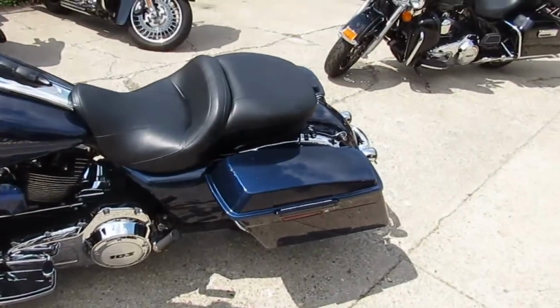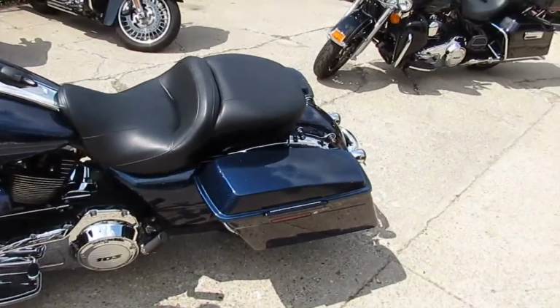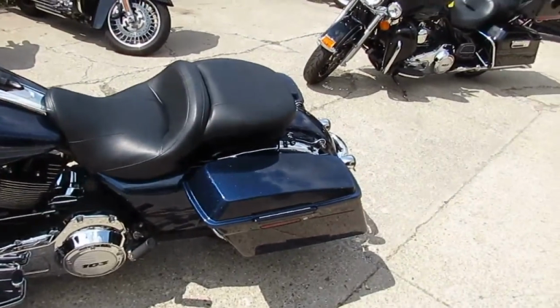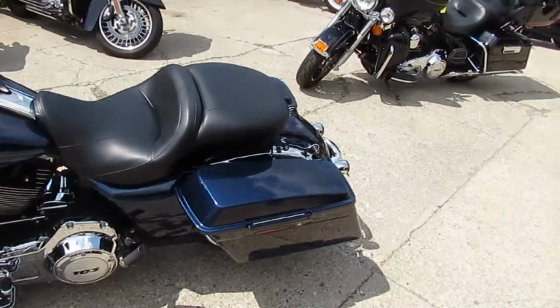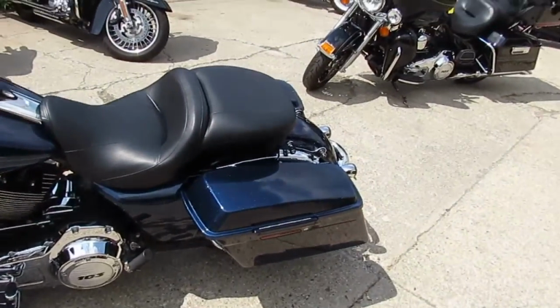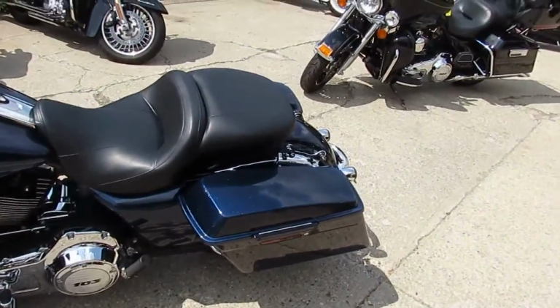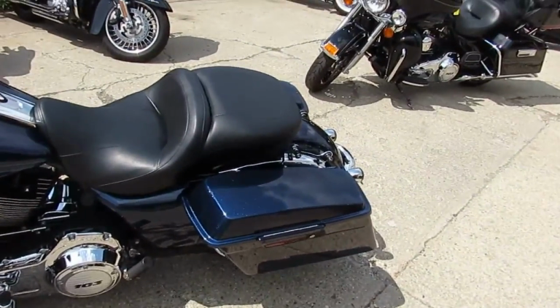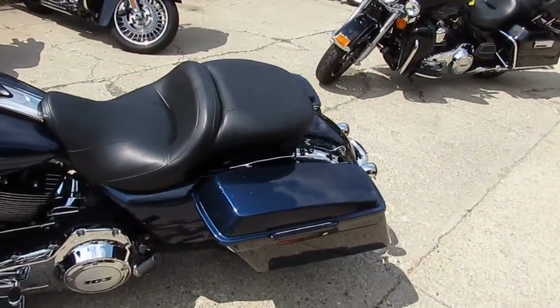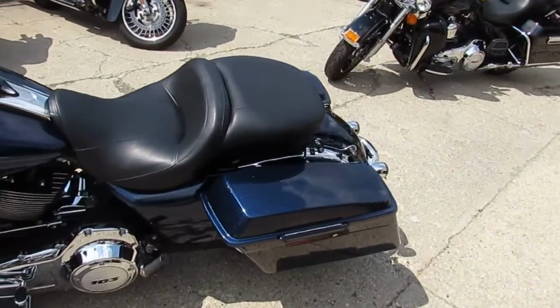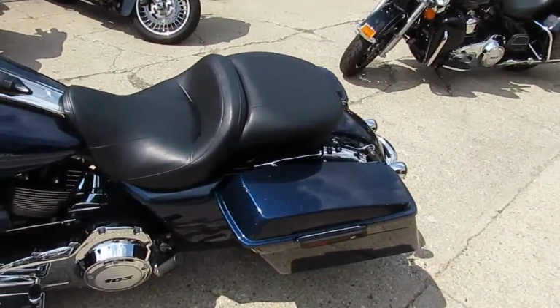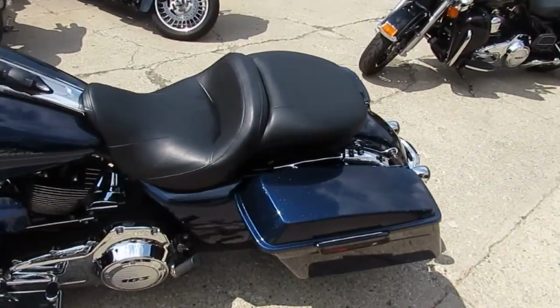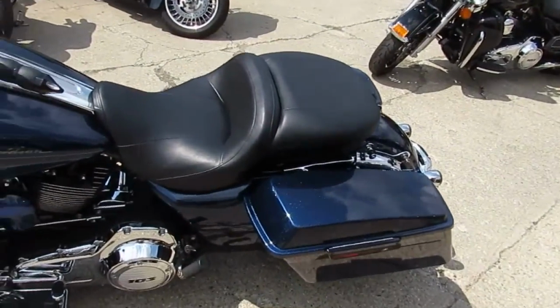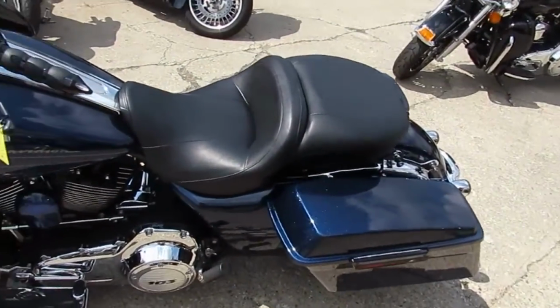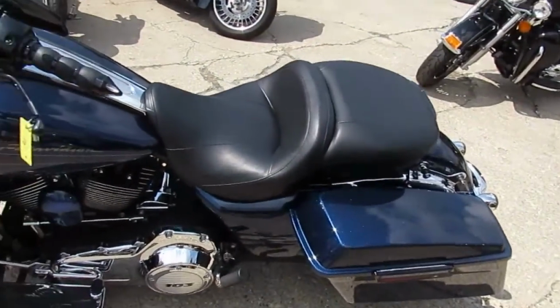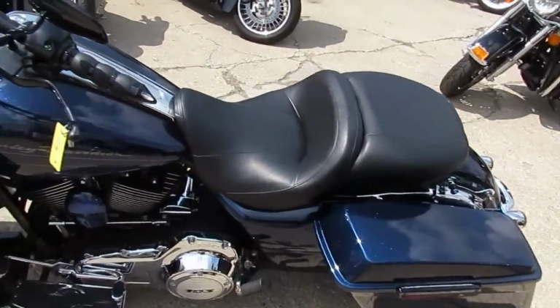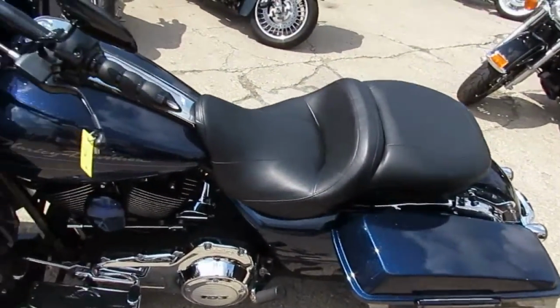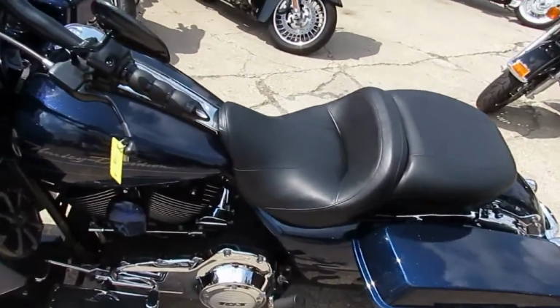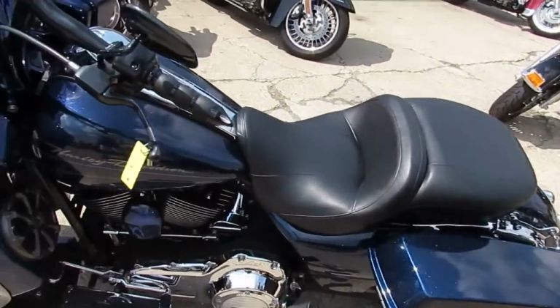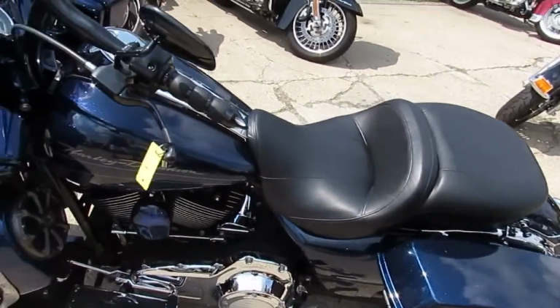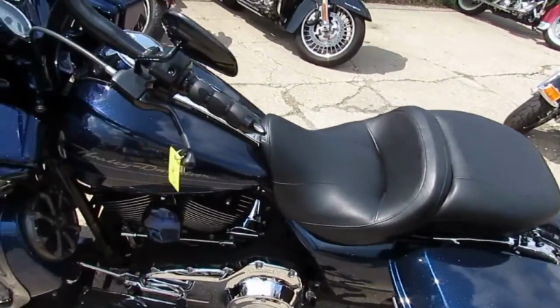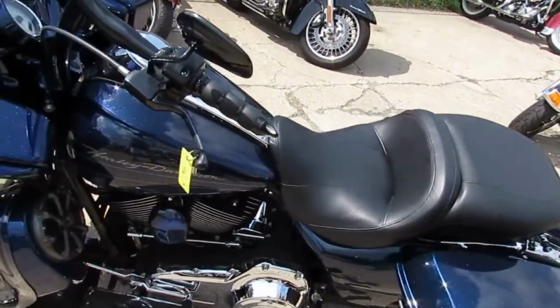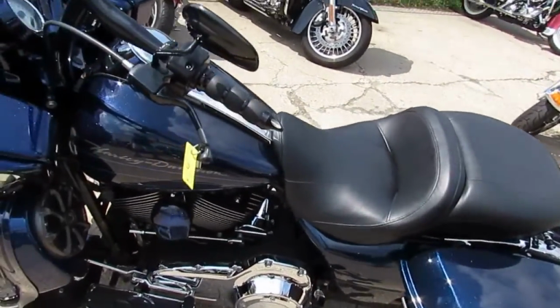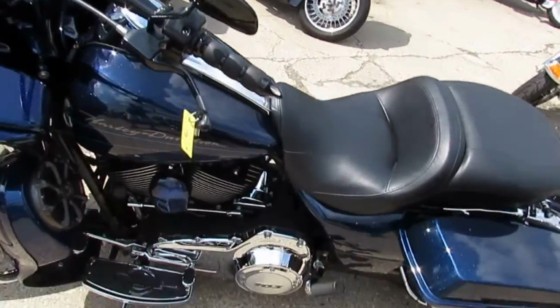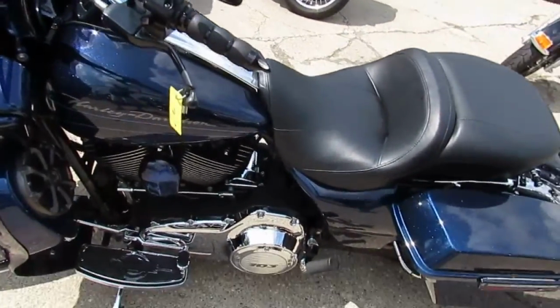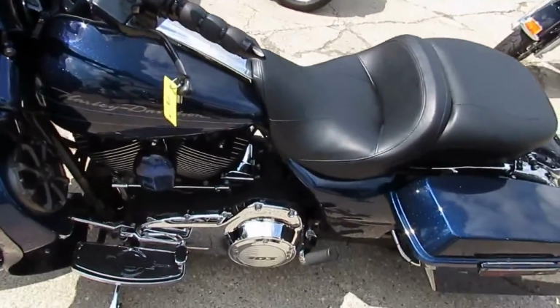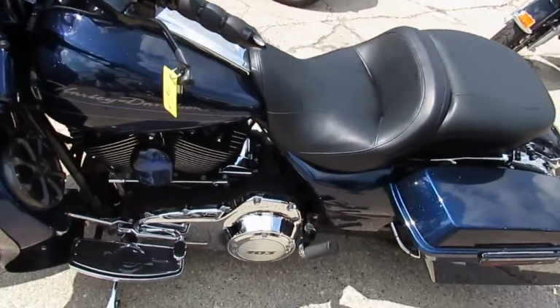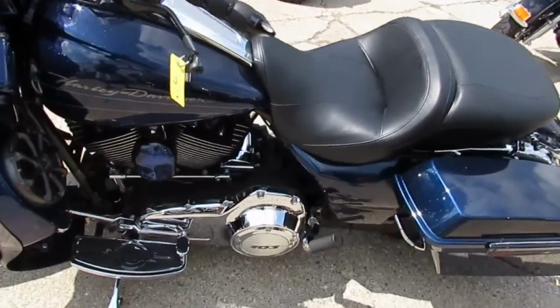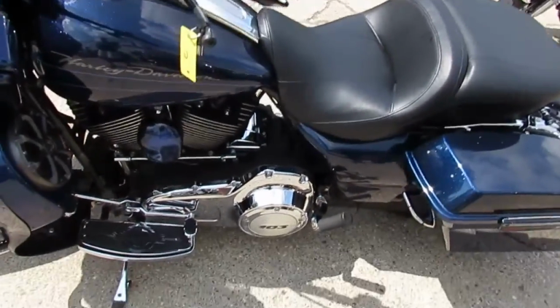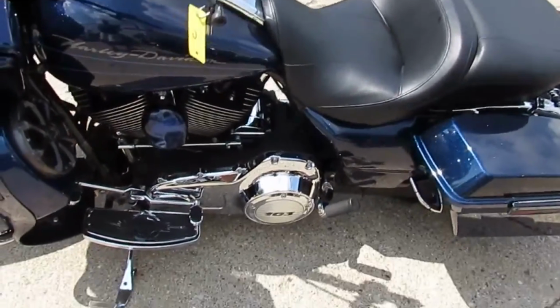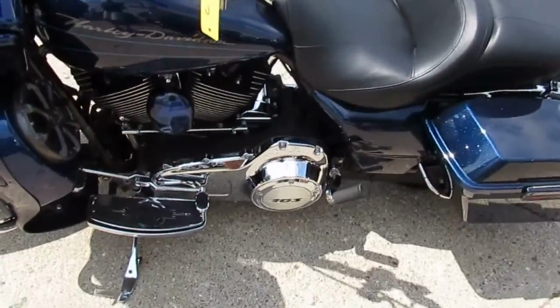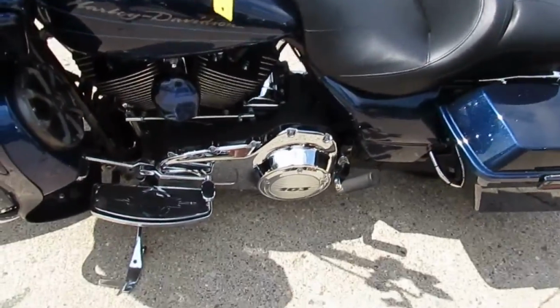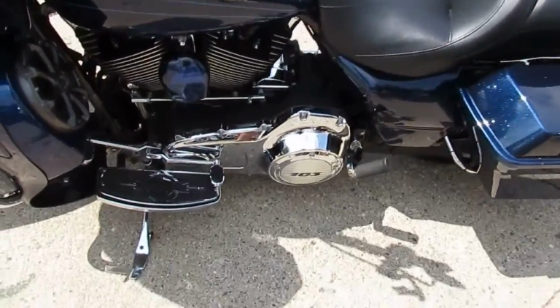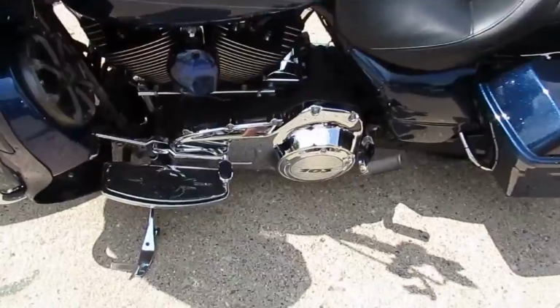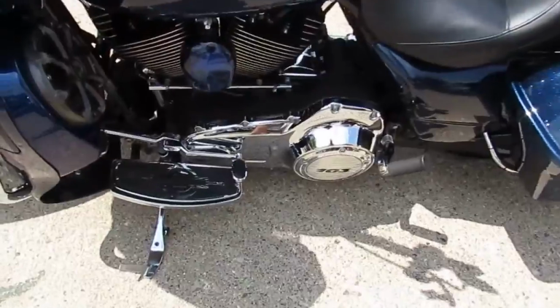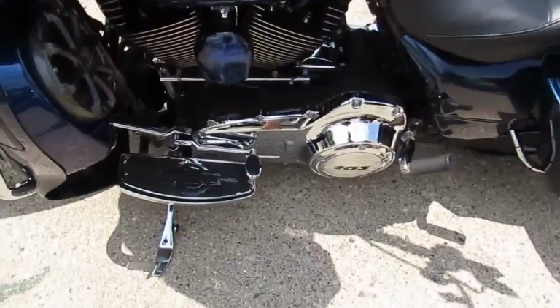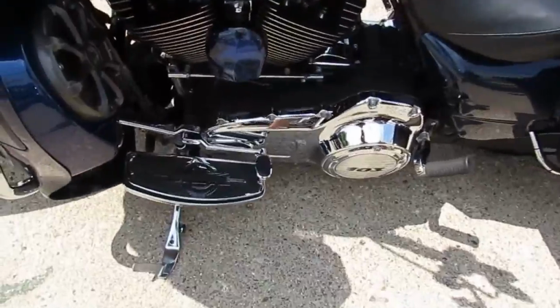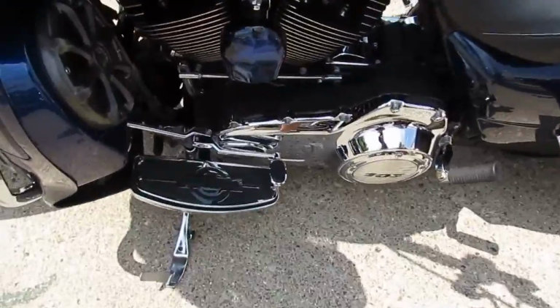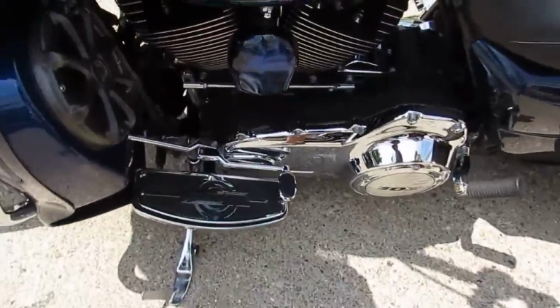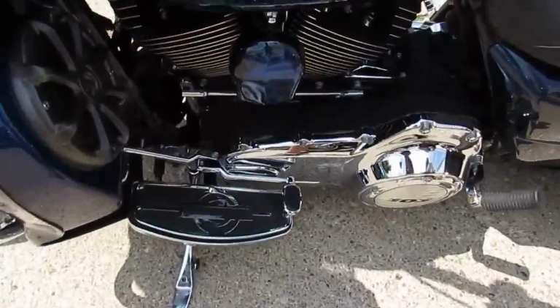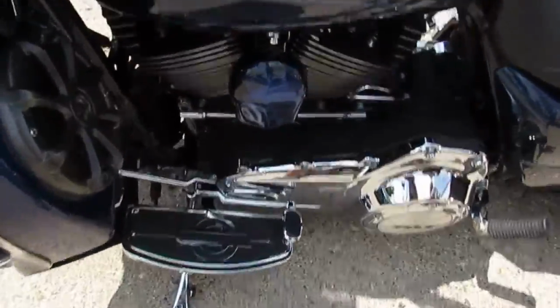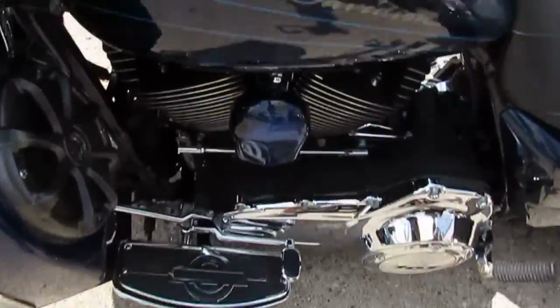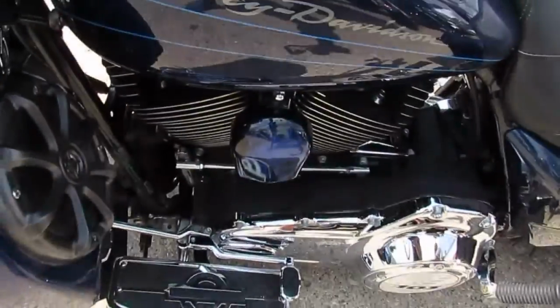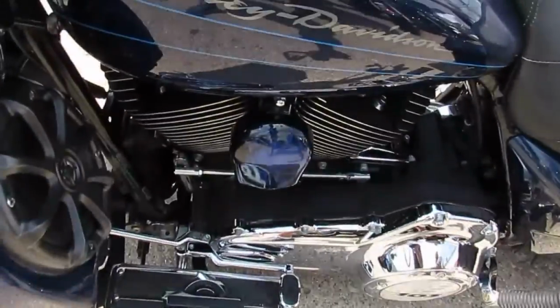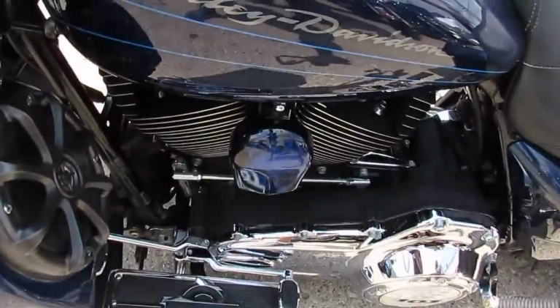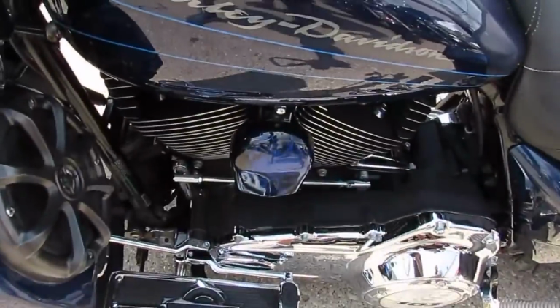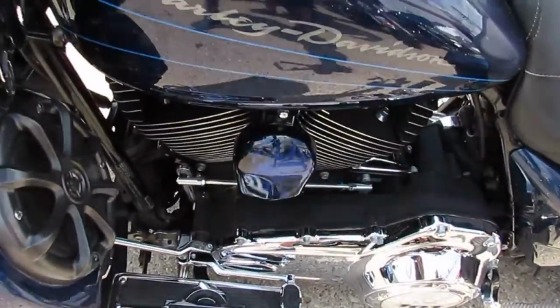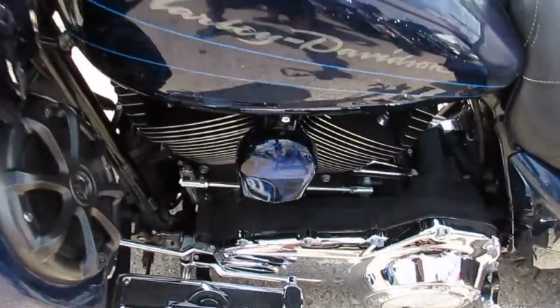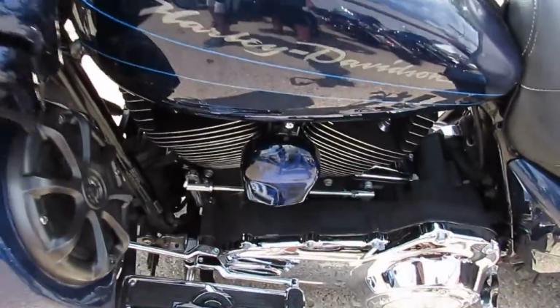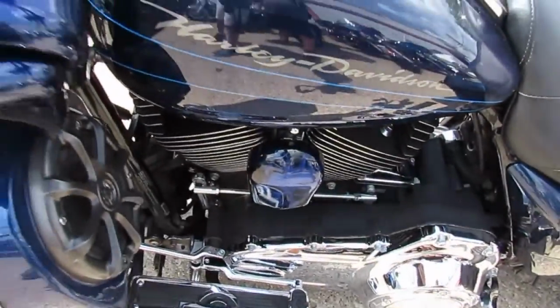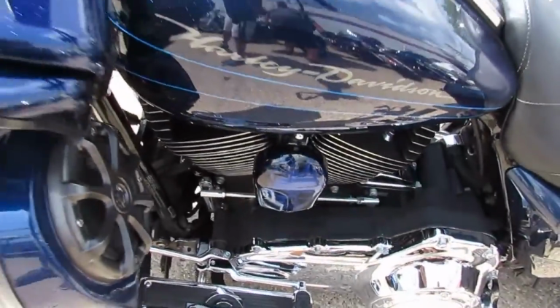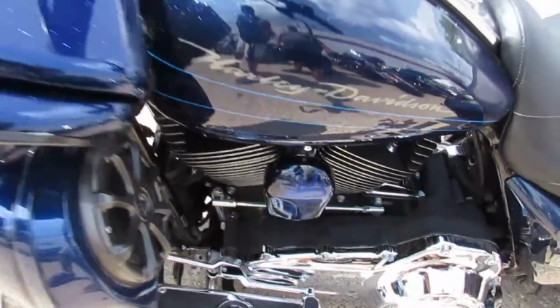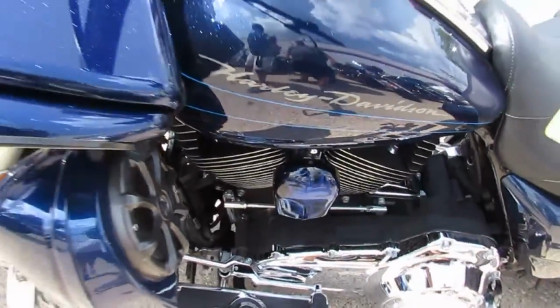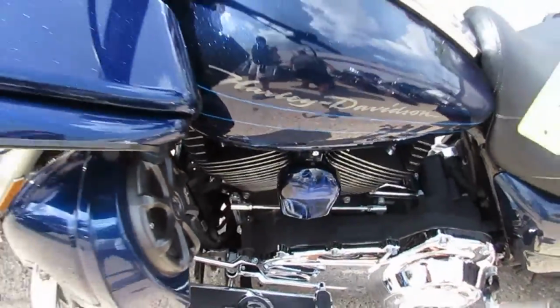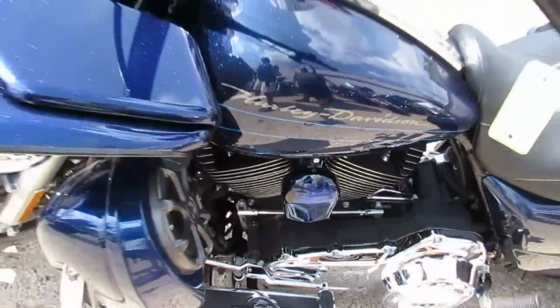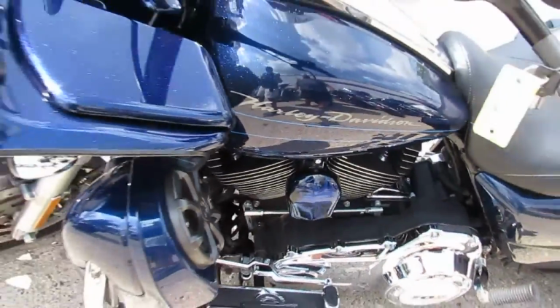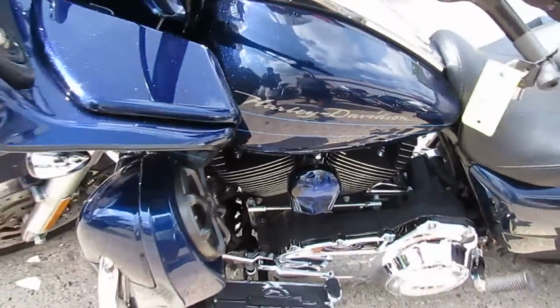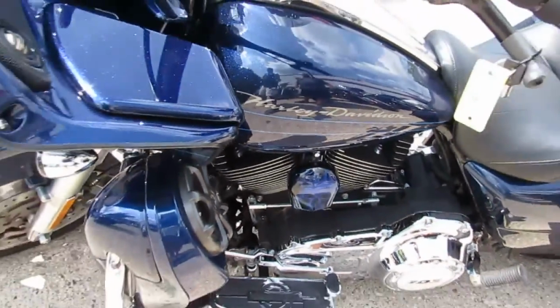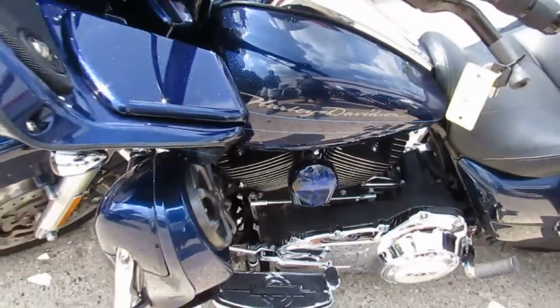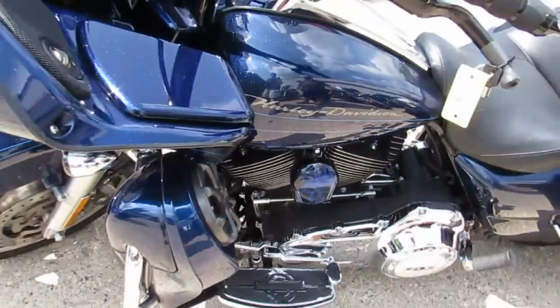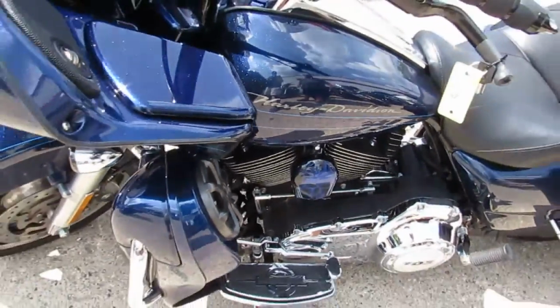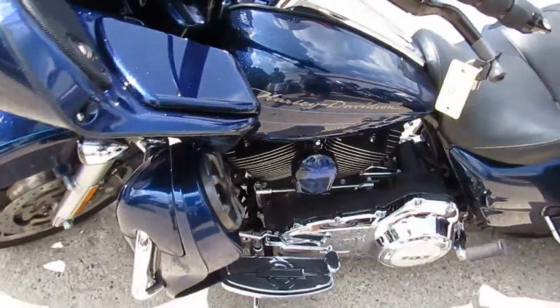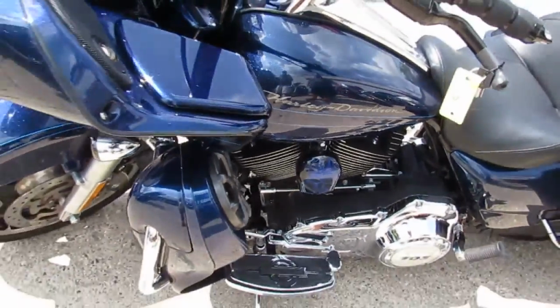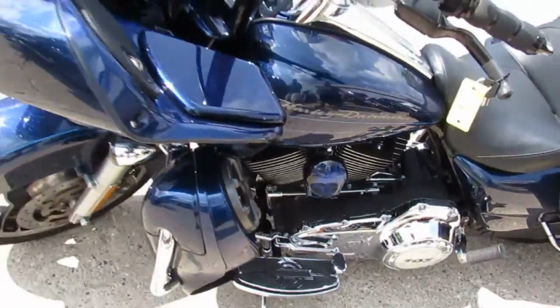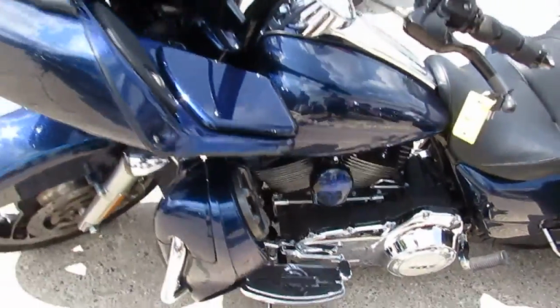Hey guys, it's ApprovalPowerSports.com here. It's 80 degrees, it's the 1st of August. We just got 3 semi loads of Harley-Davidsons in.